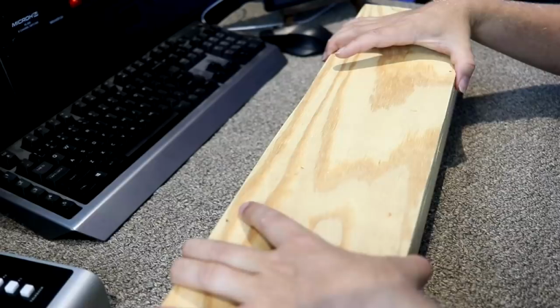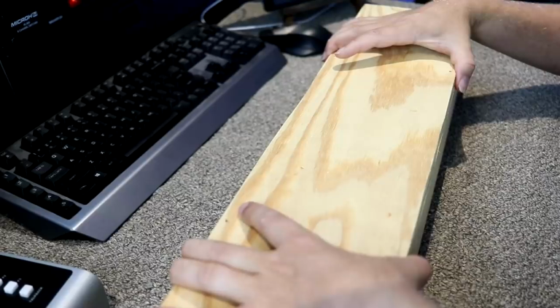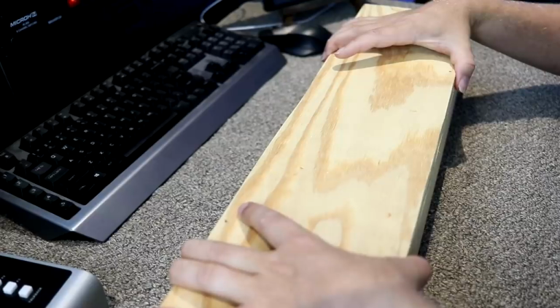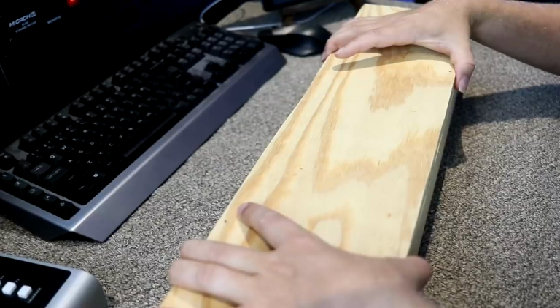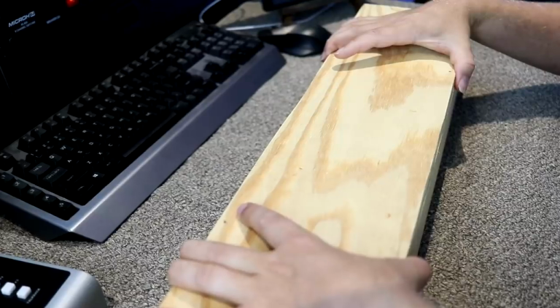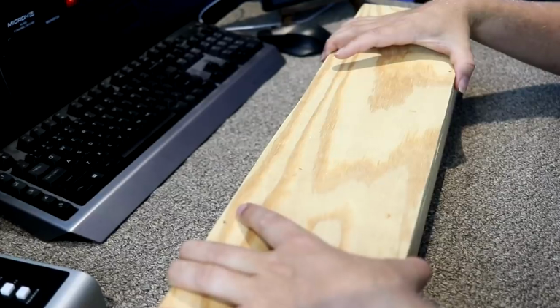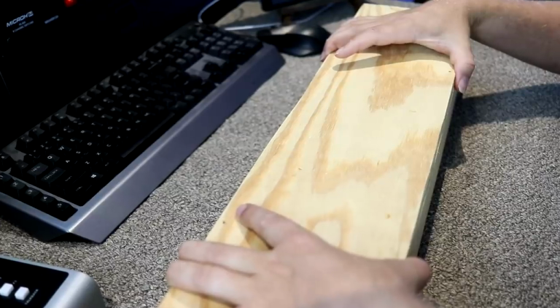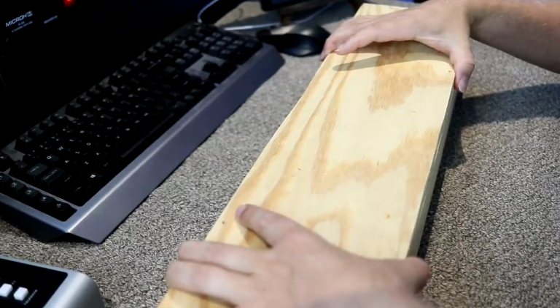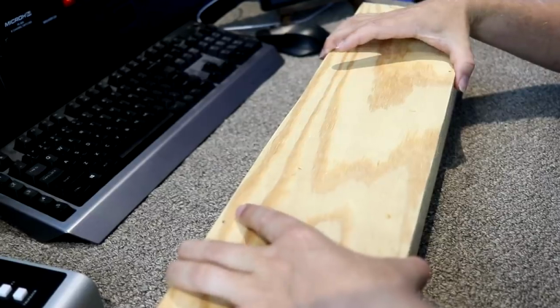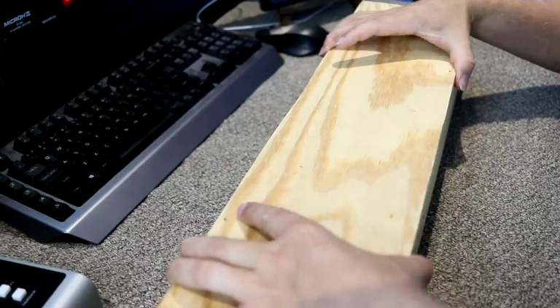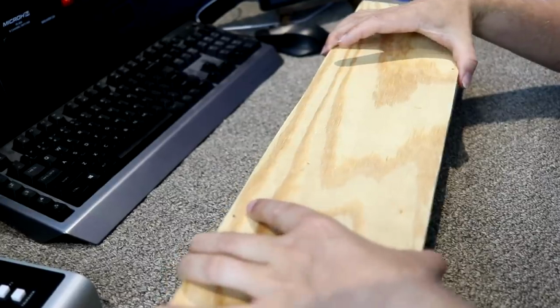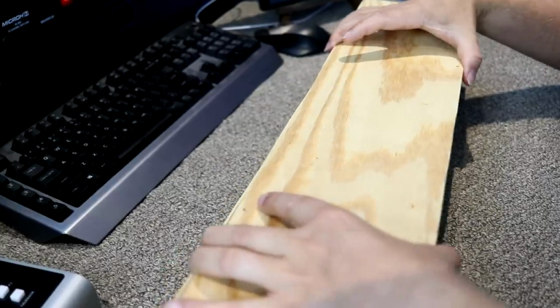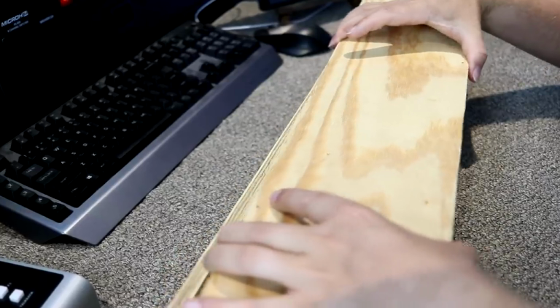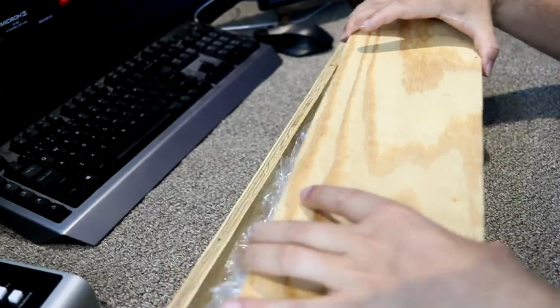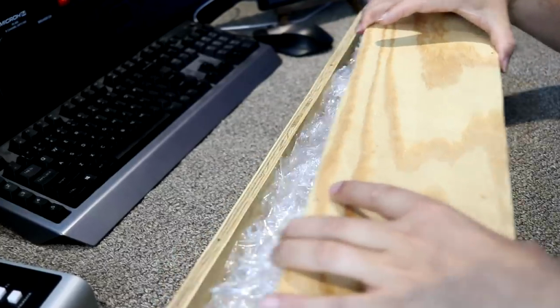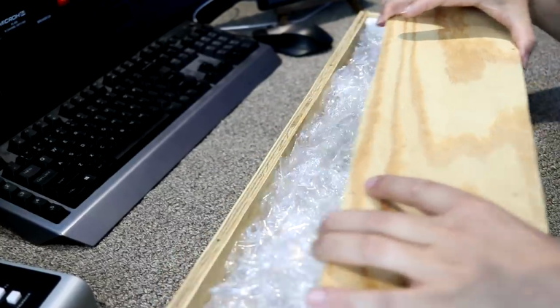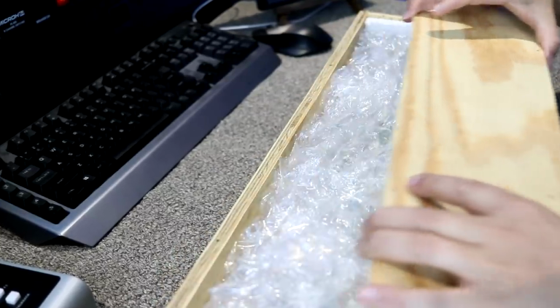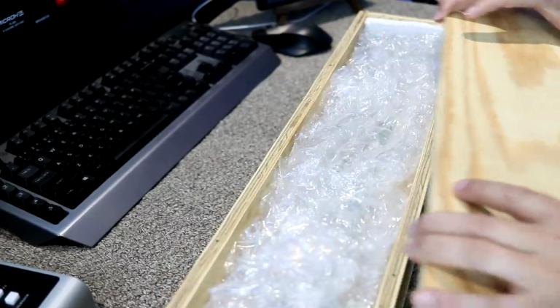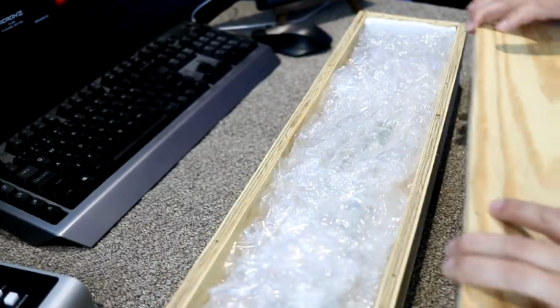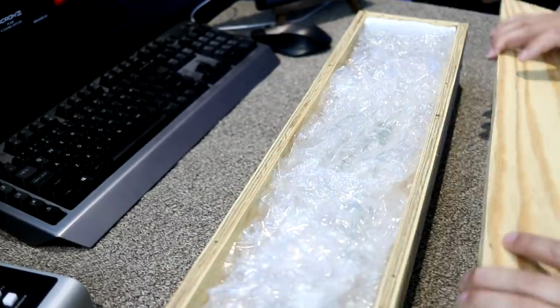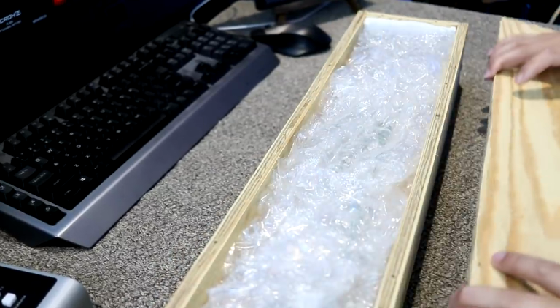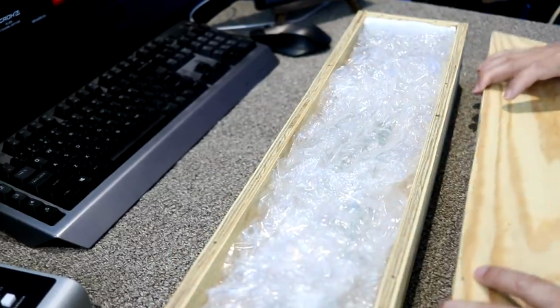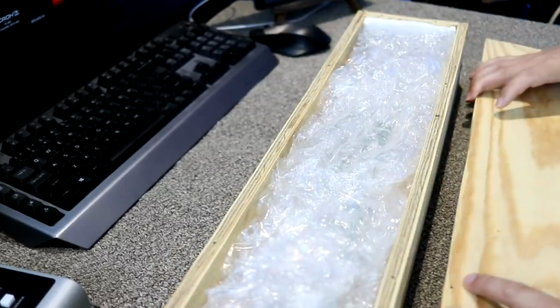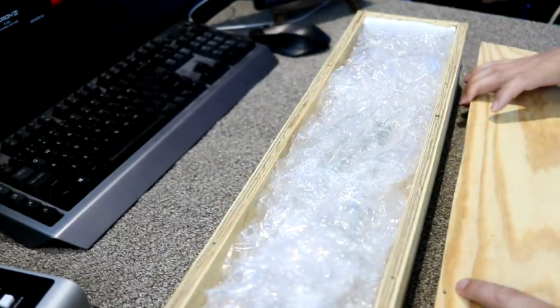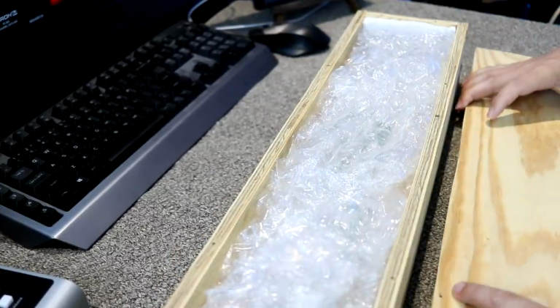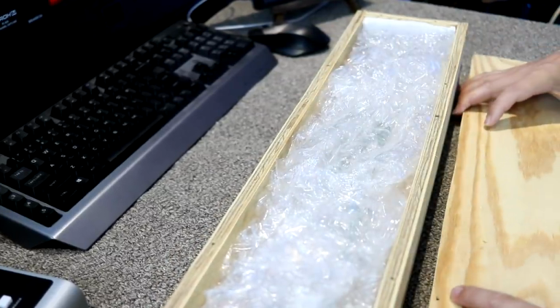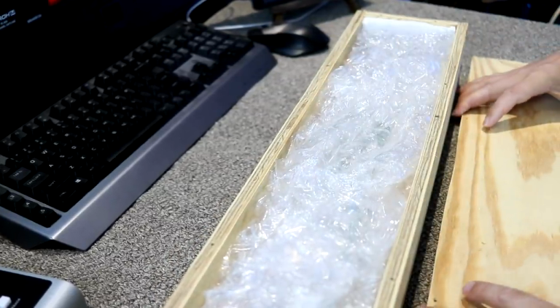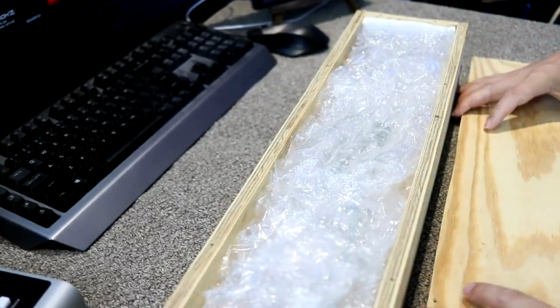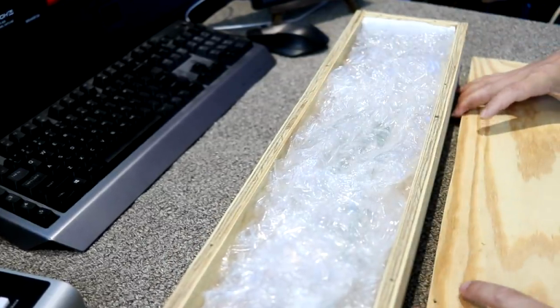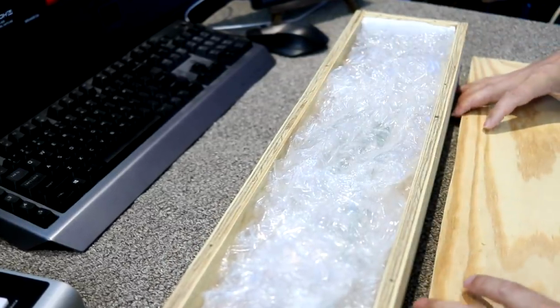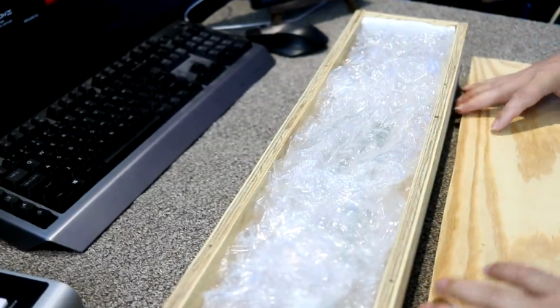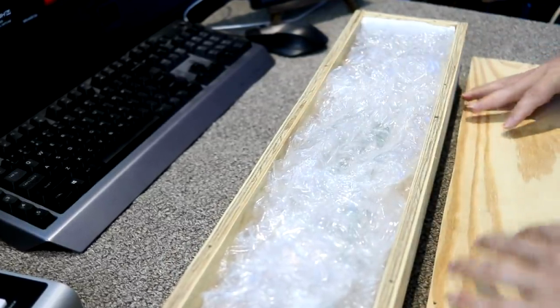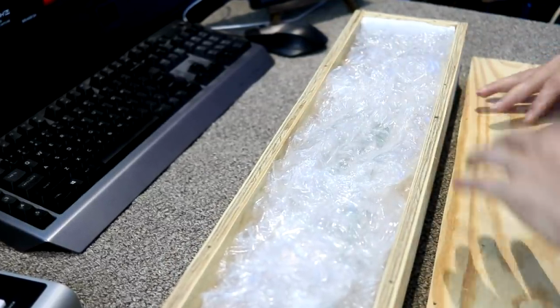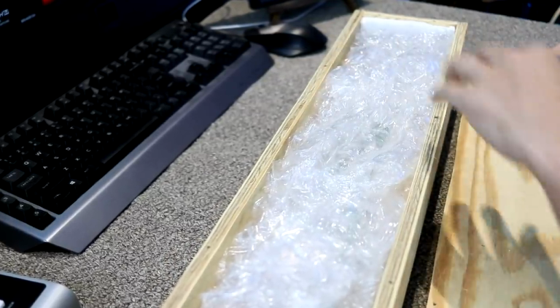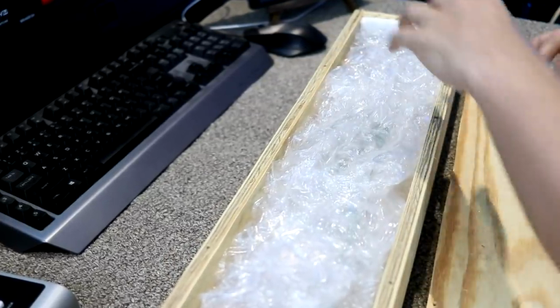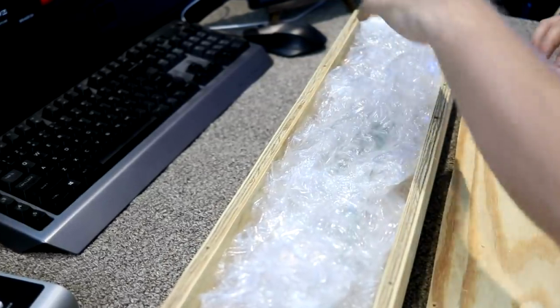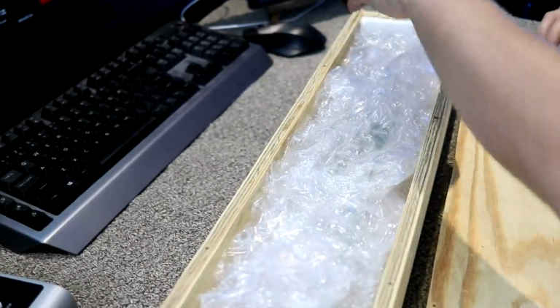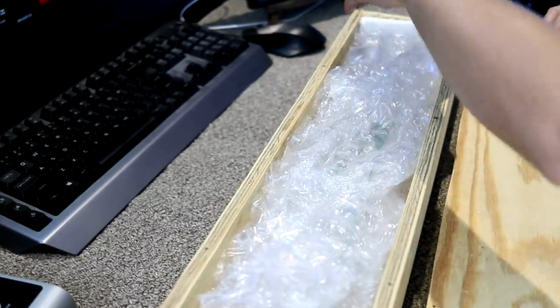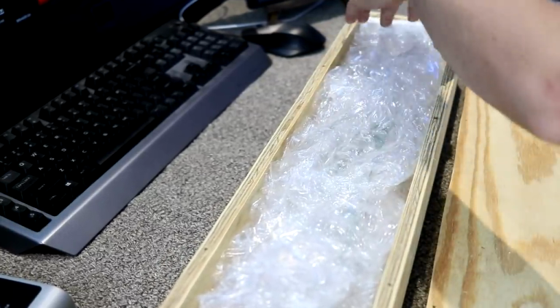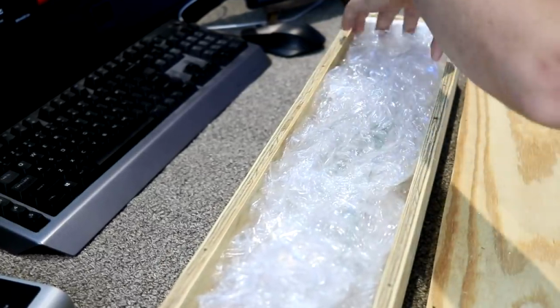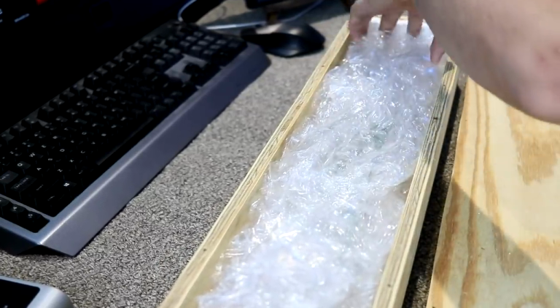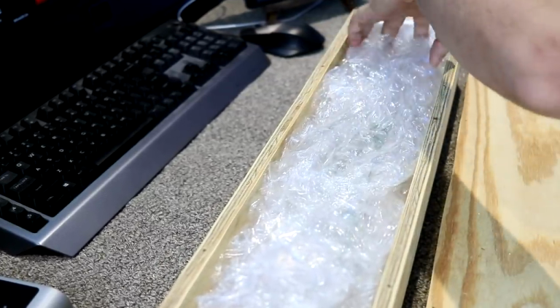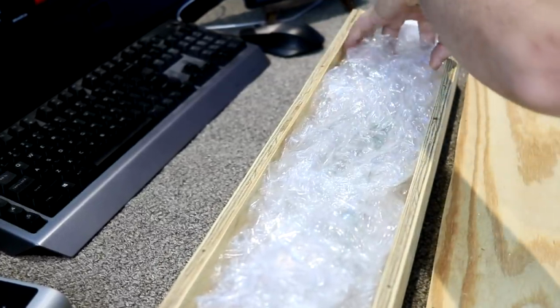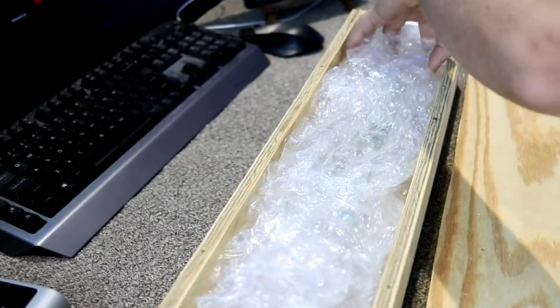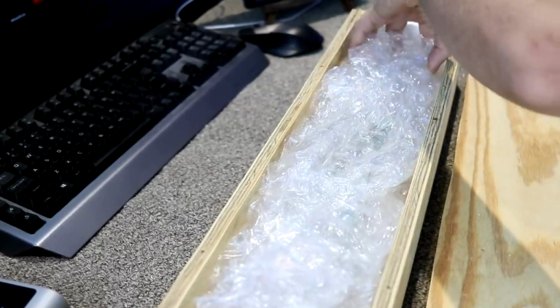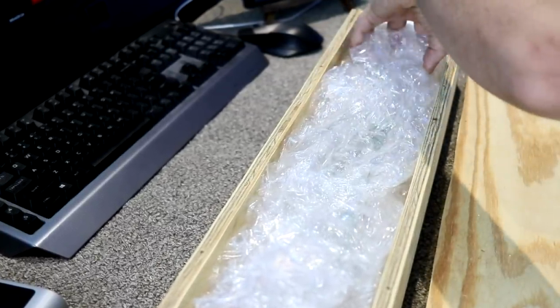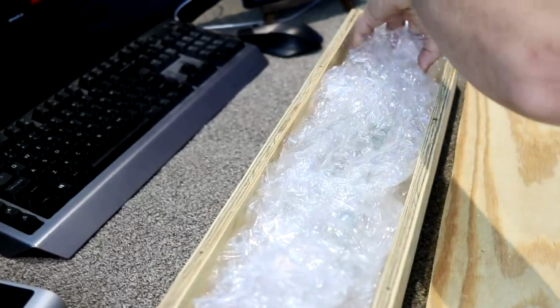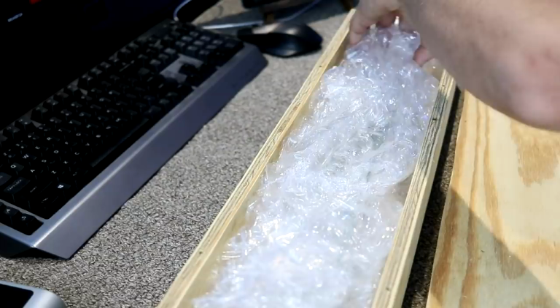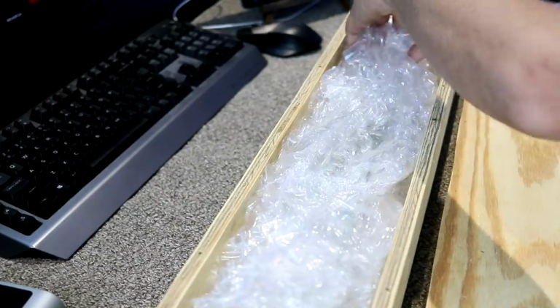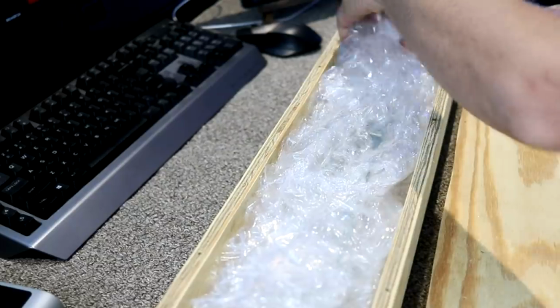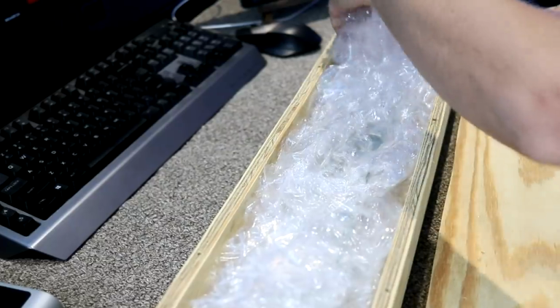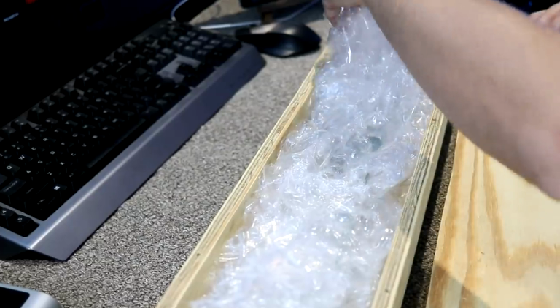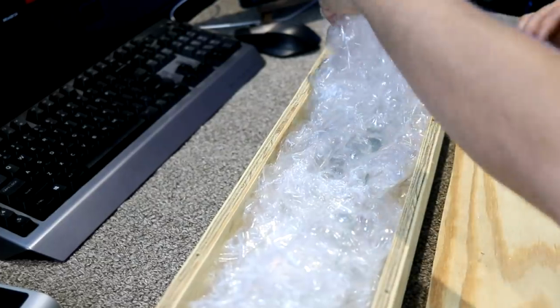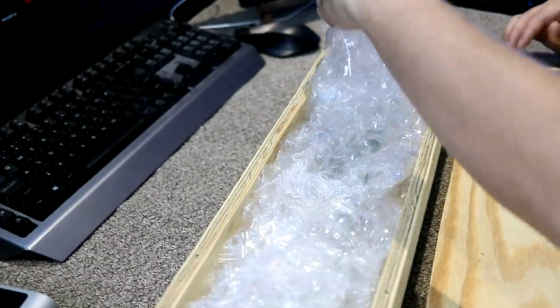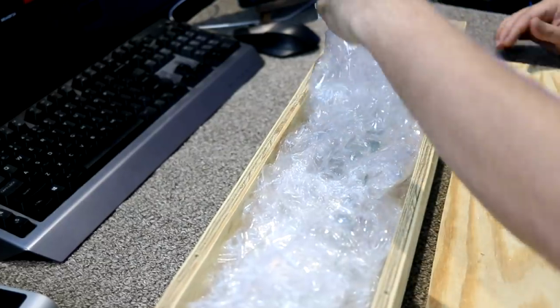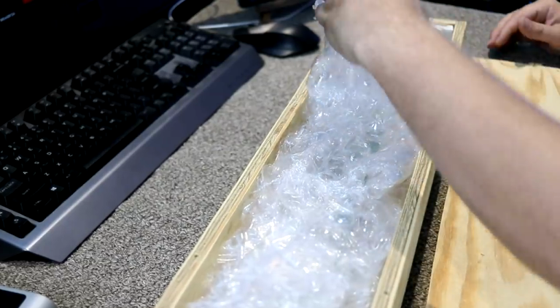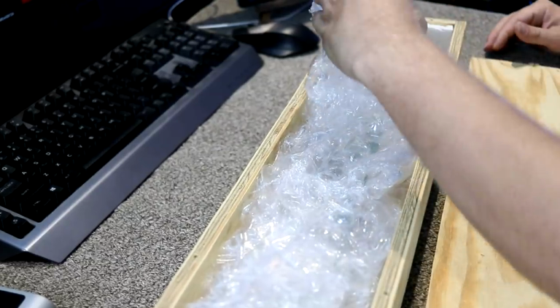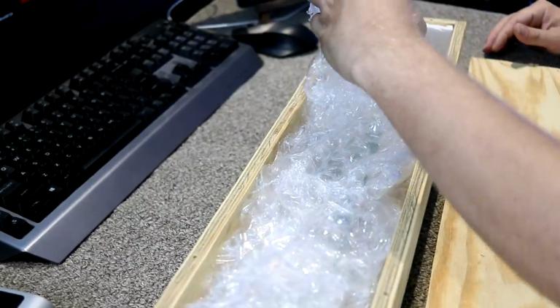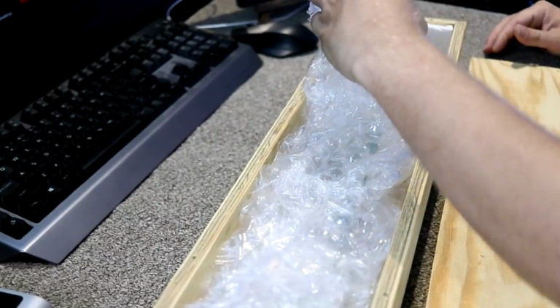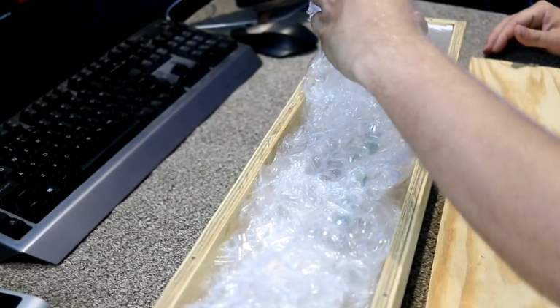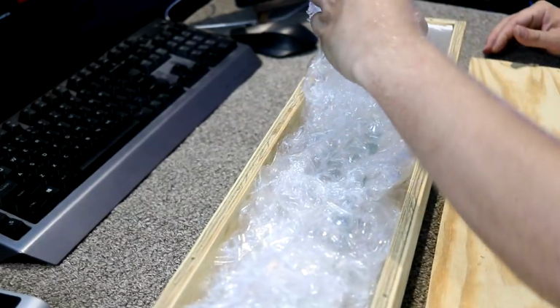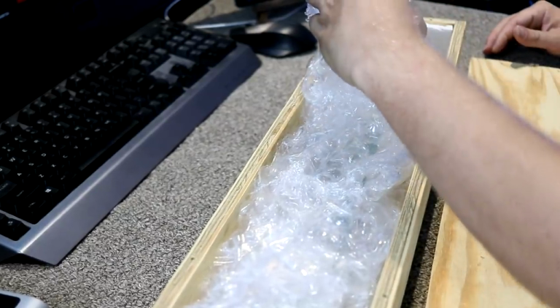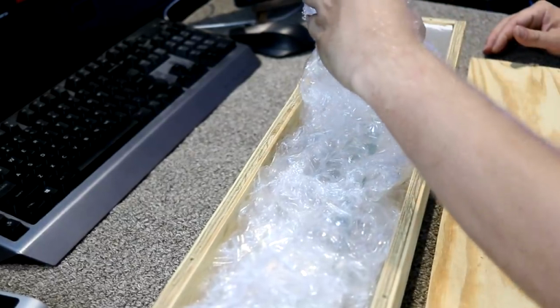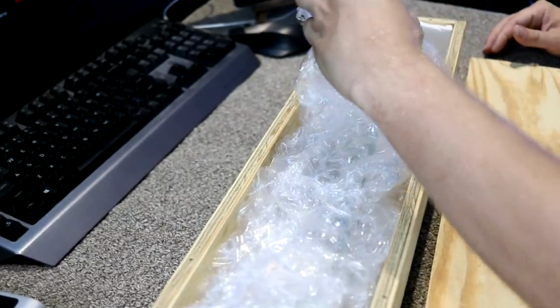Are you guys ready to see a guitar neck made completely out of glass? Here we go. Let's take a look.